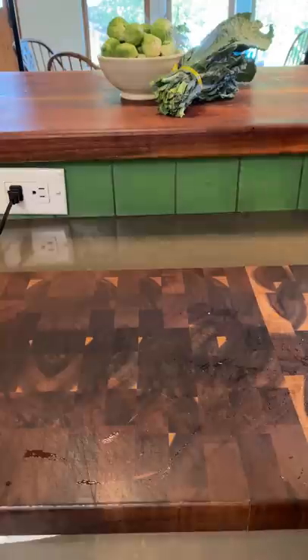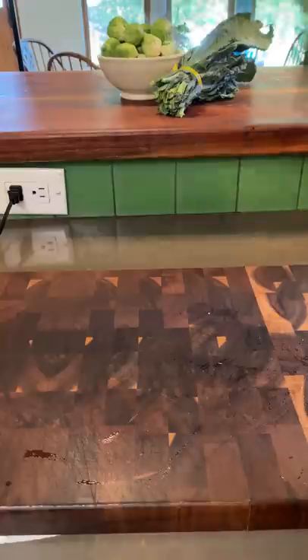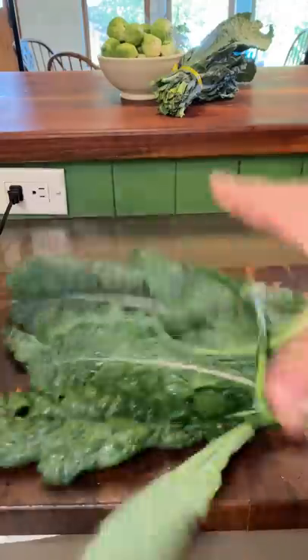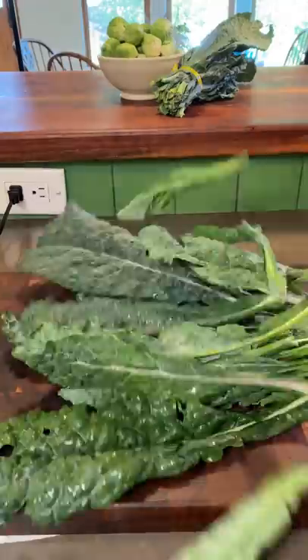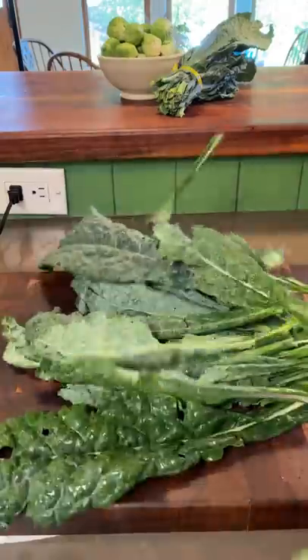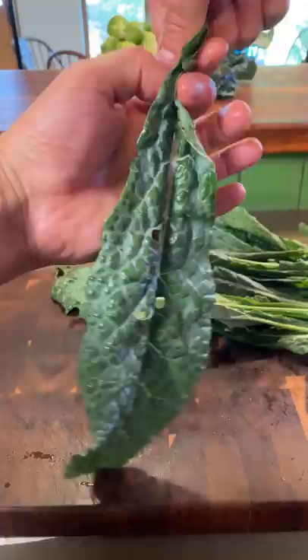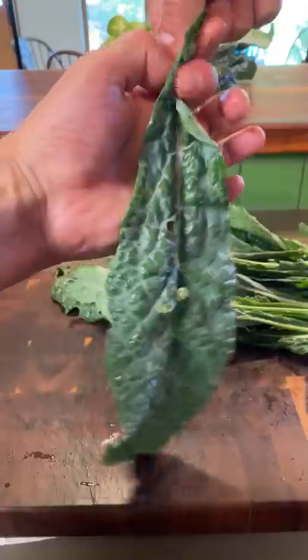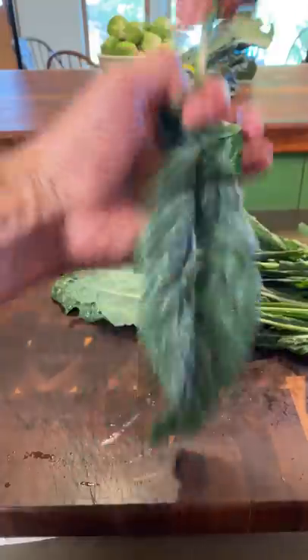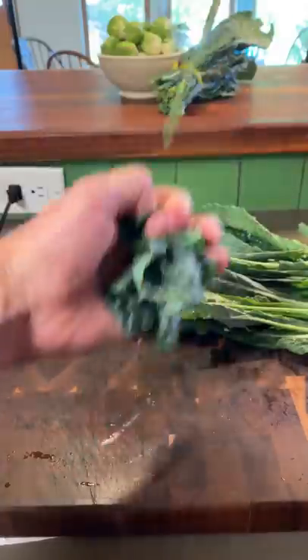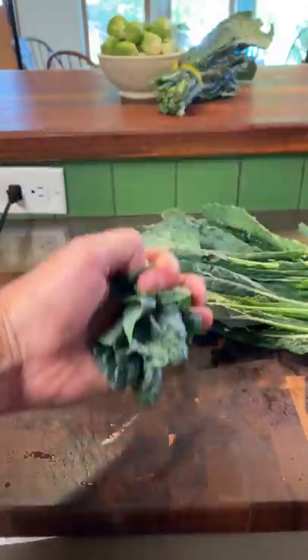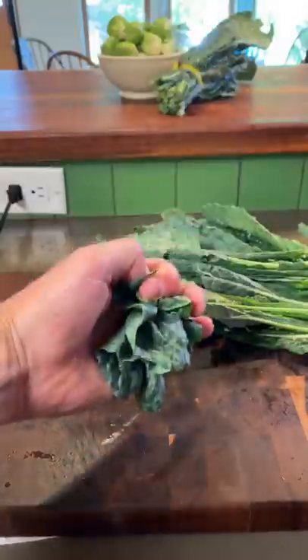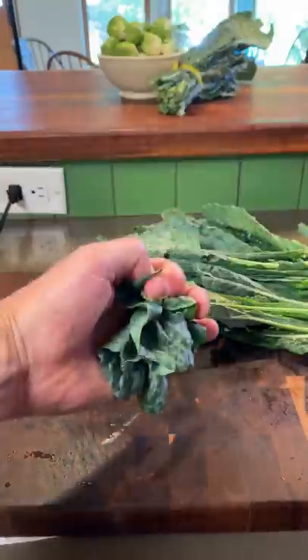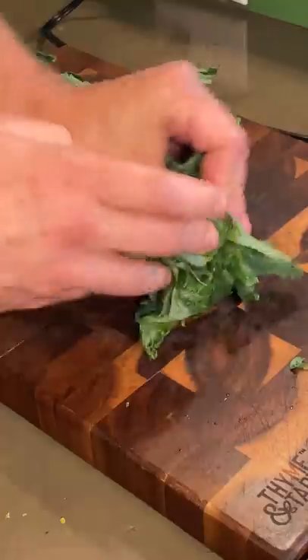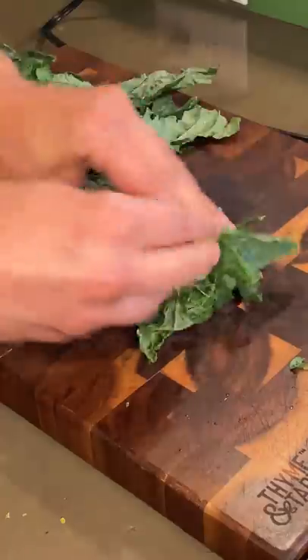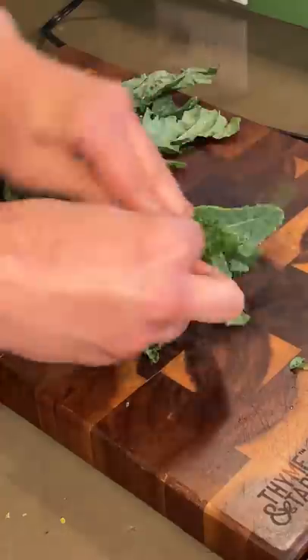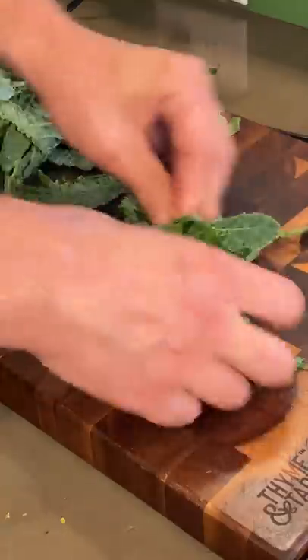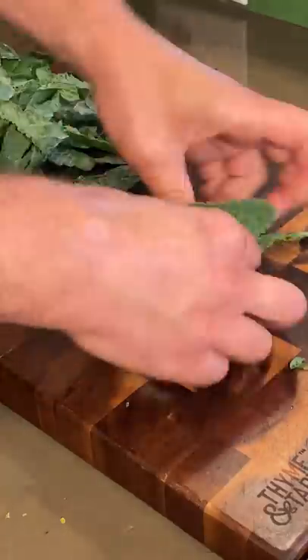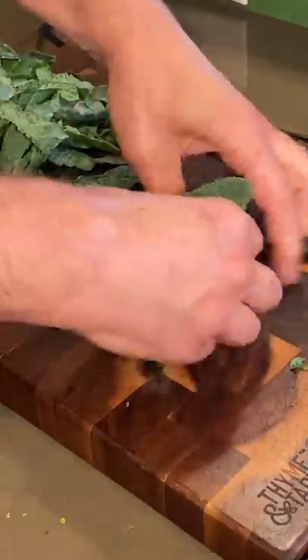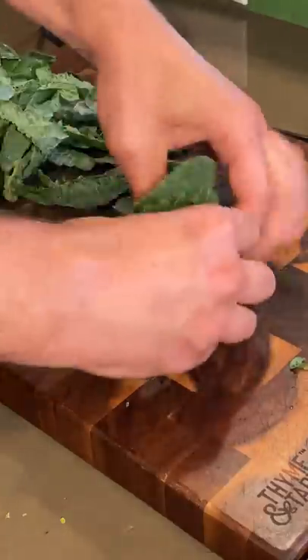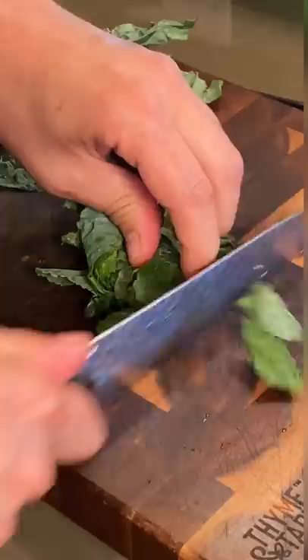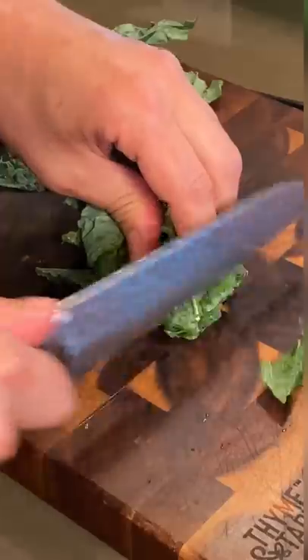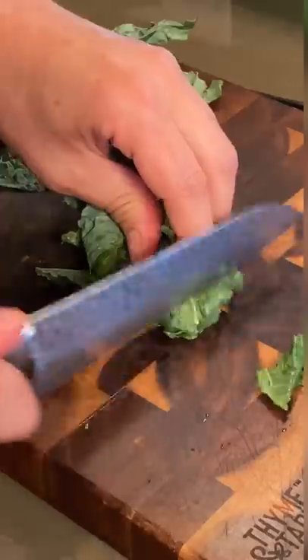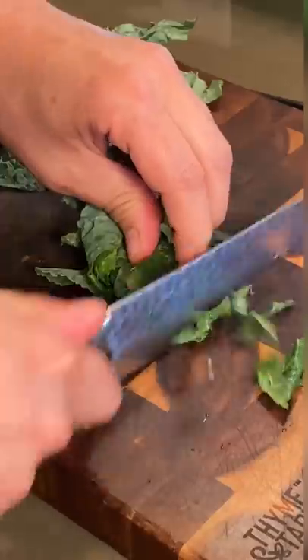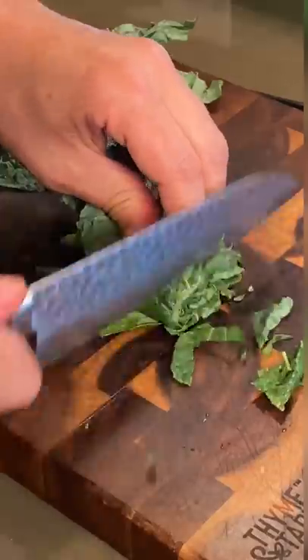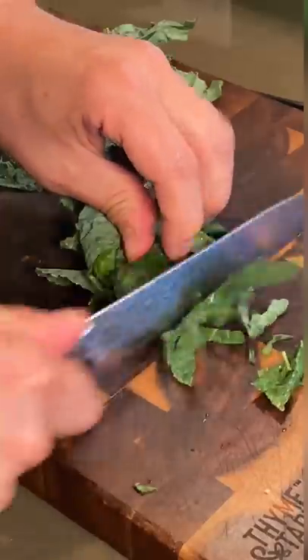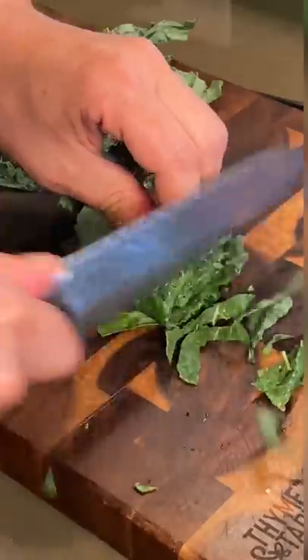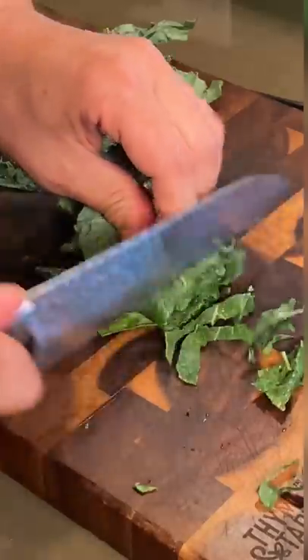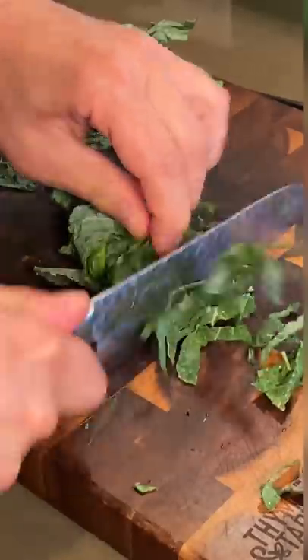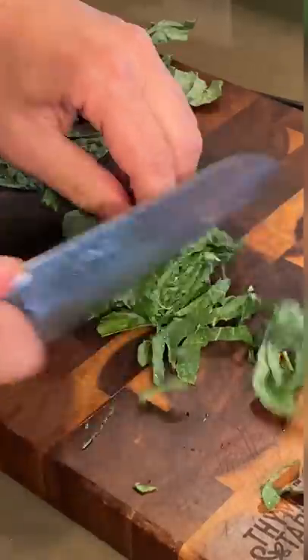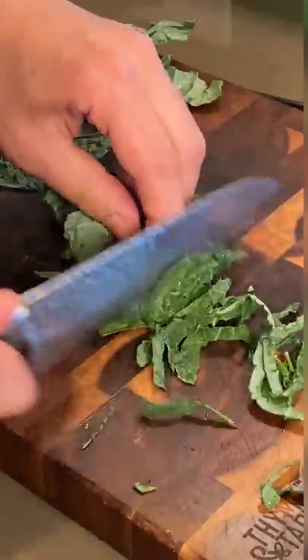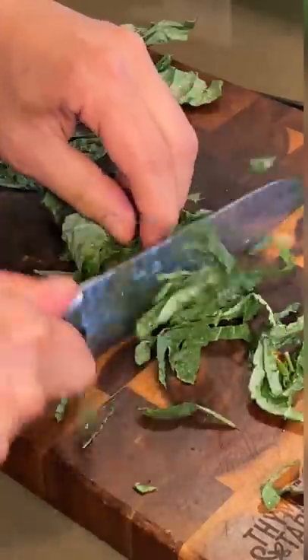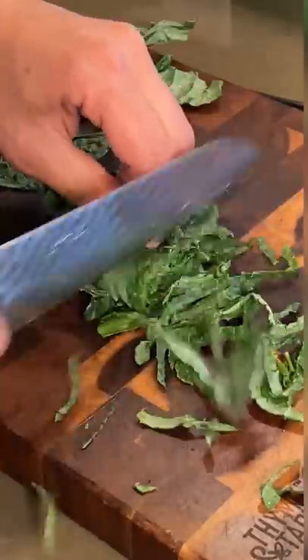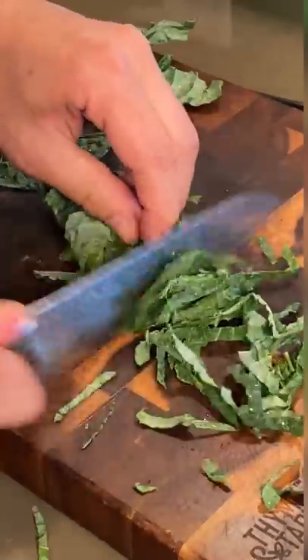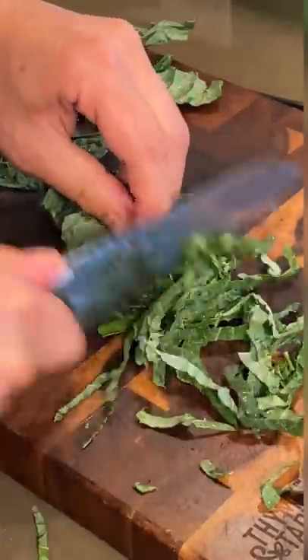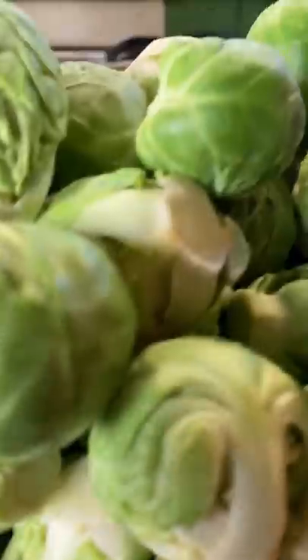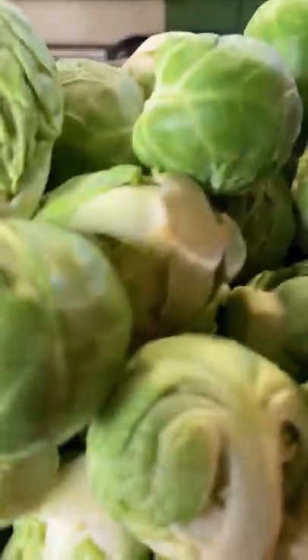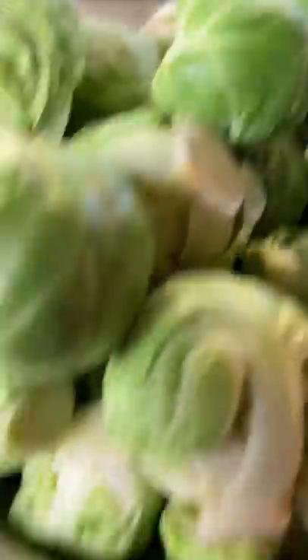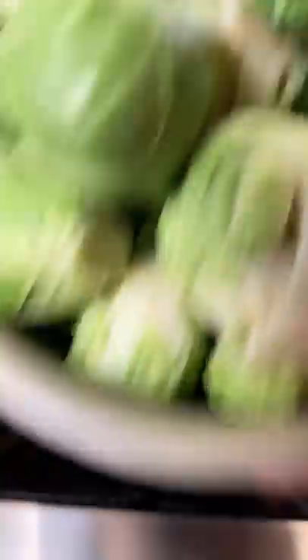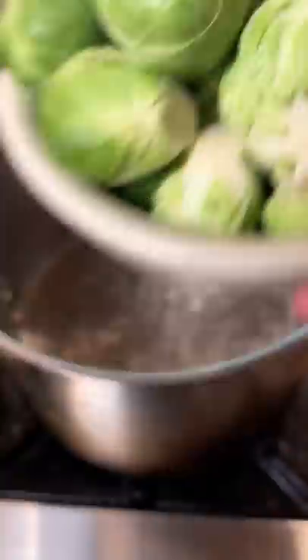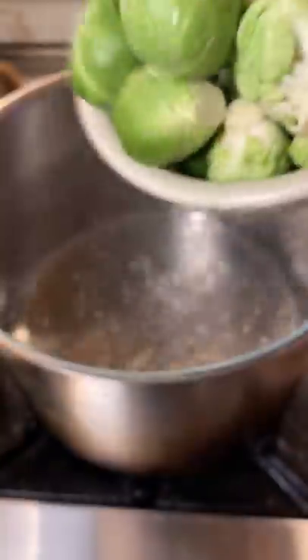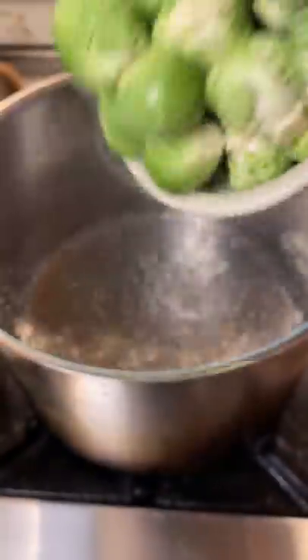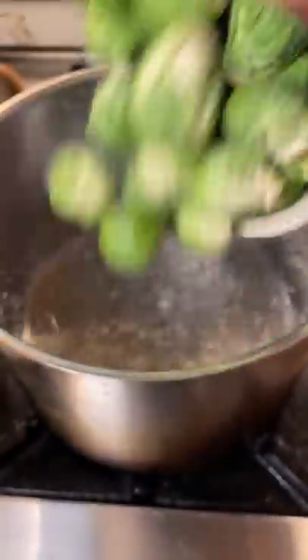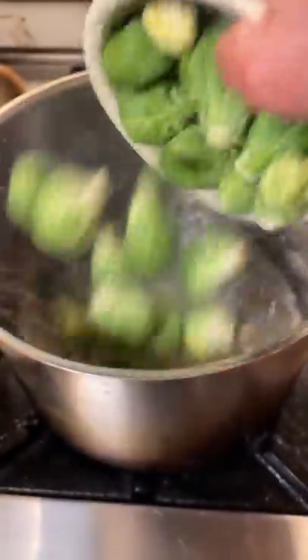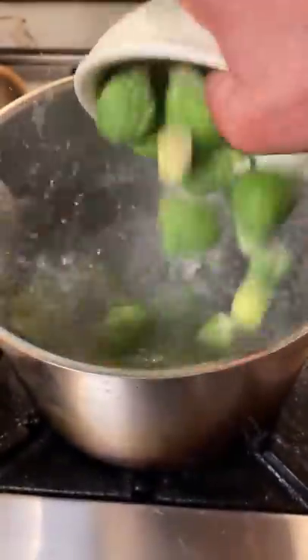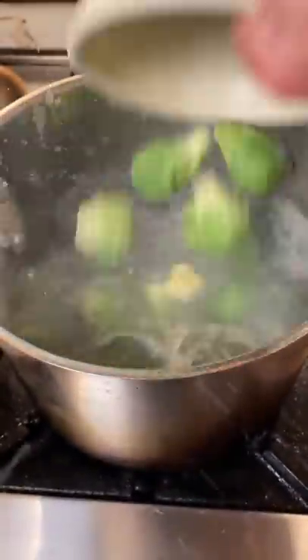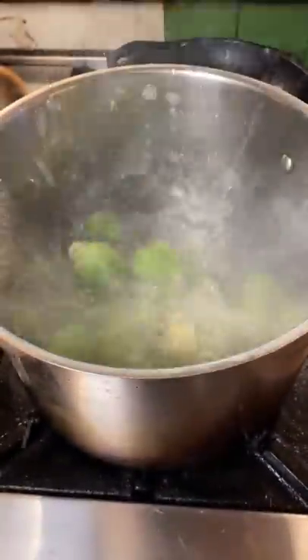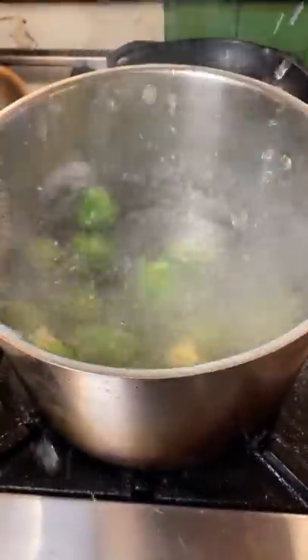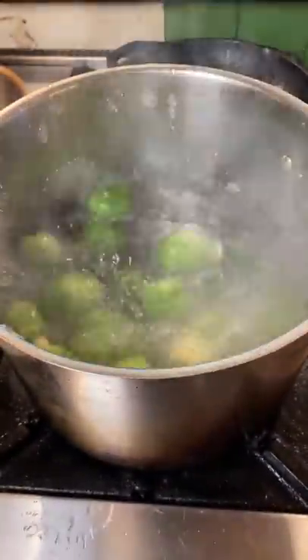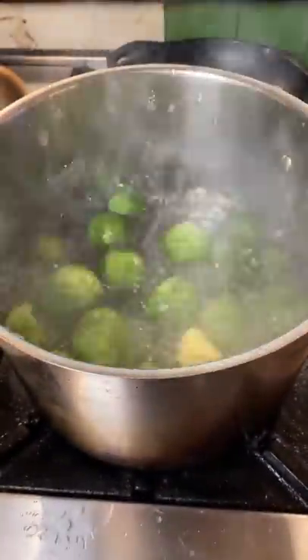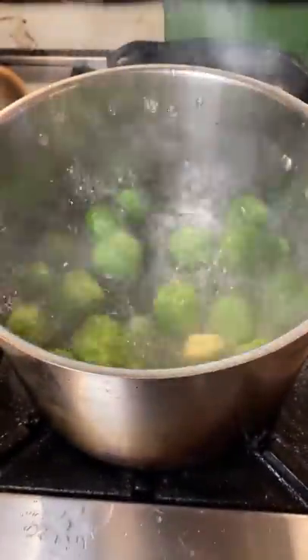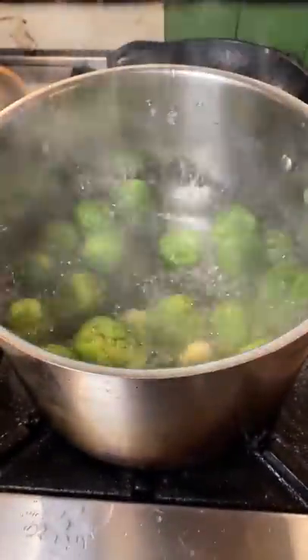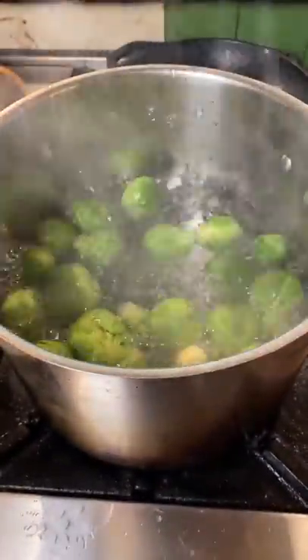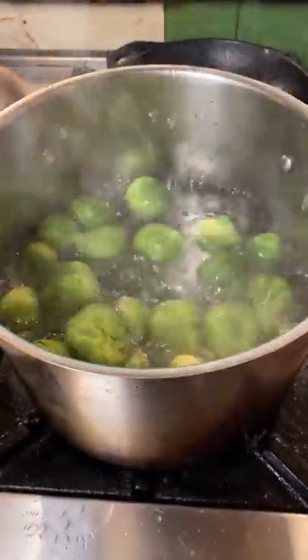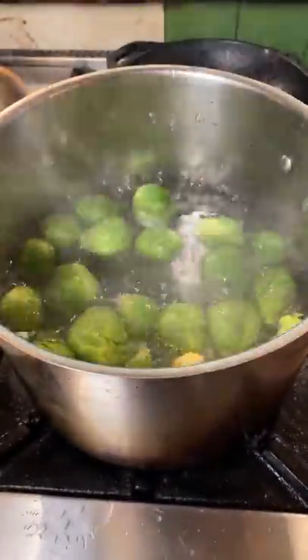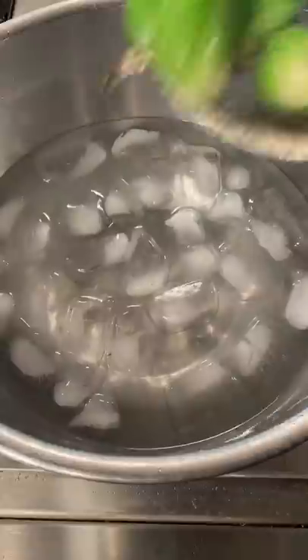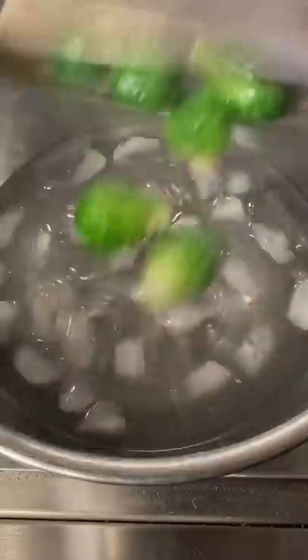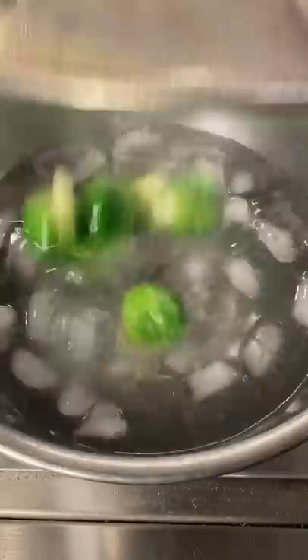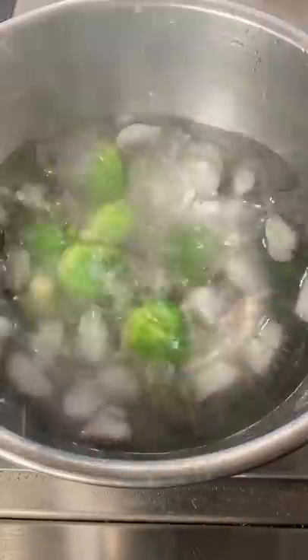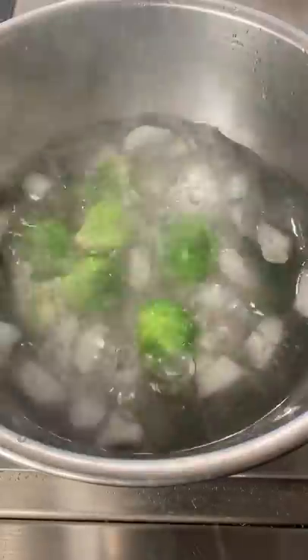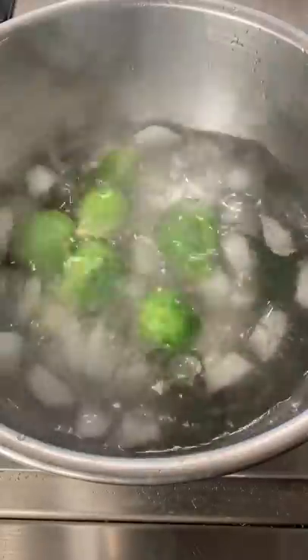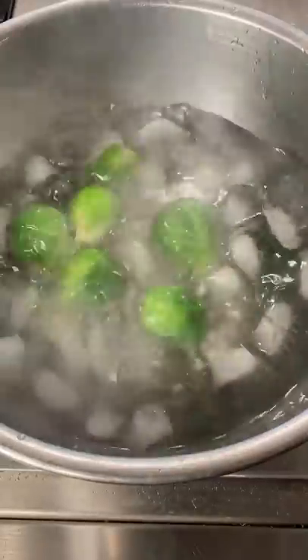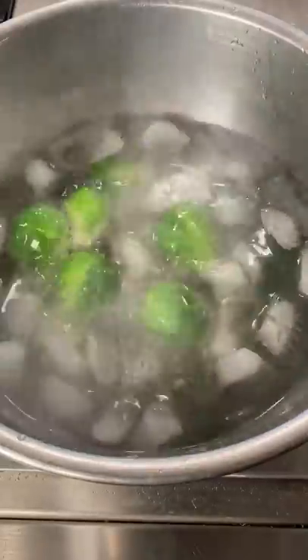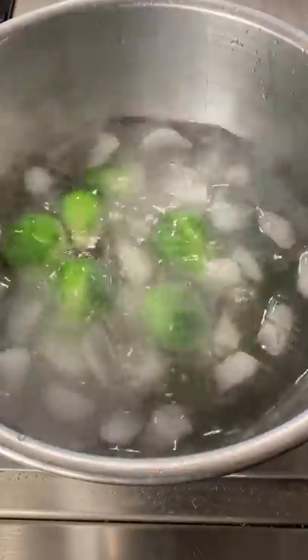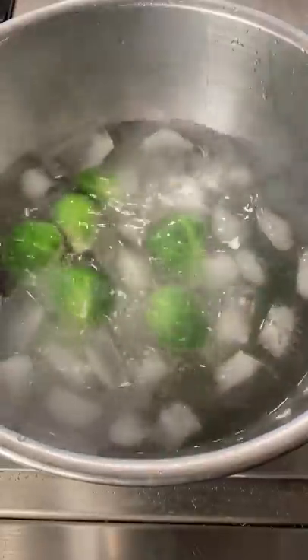Kale — strip, bunch up, and thinly slice your kale. Trim, clean, and blanch your Brussels sprouts. Shock in ice water.